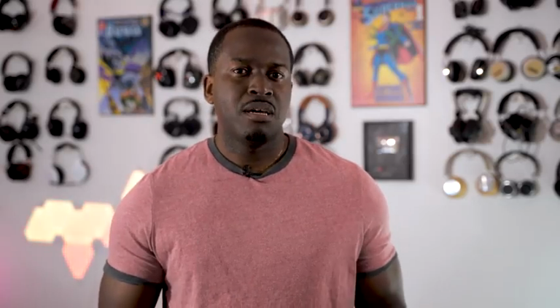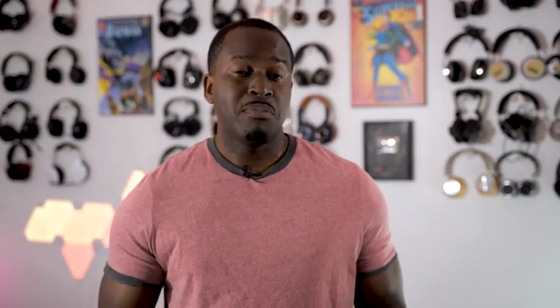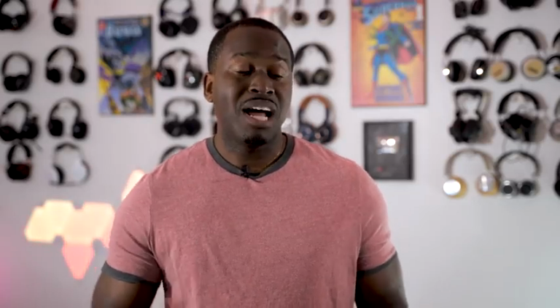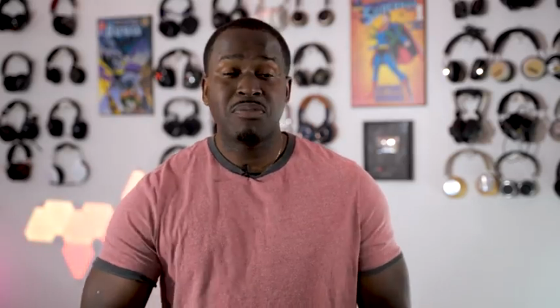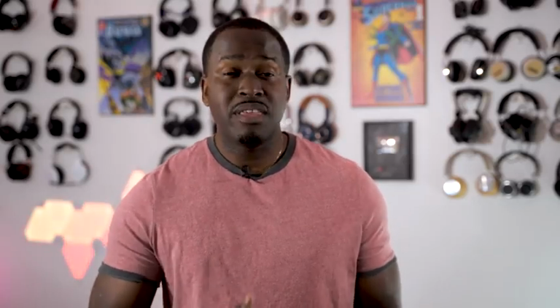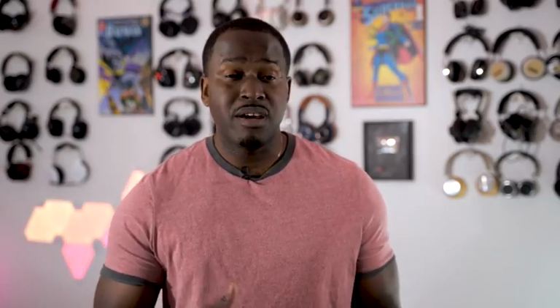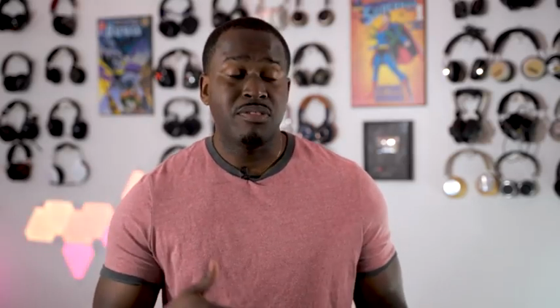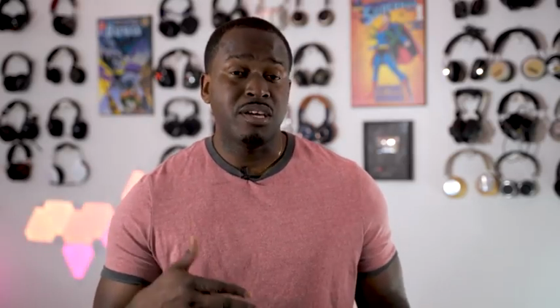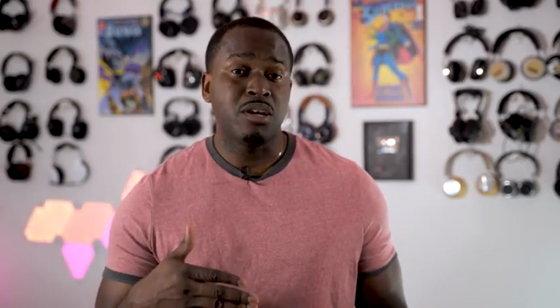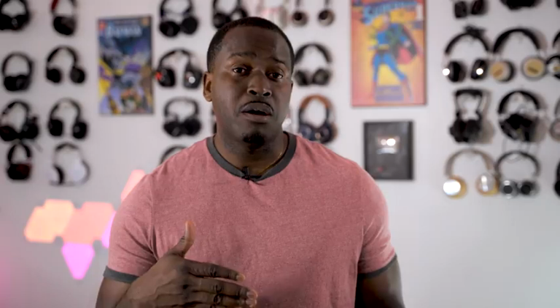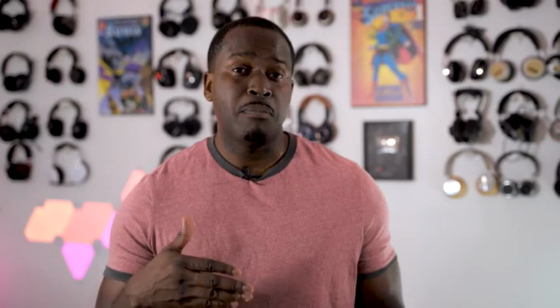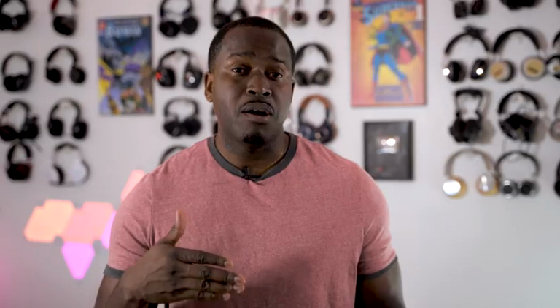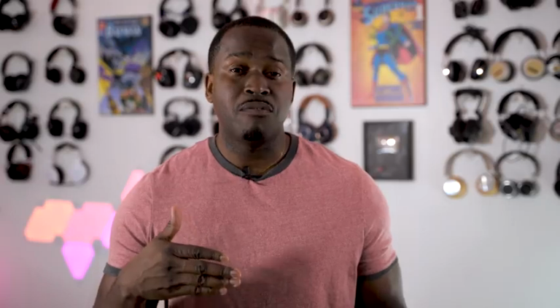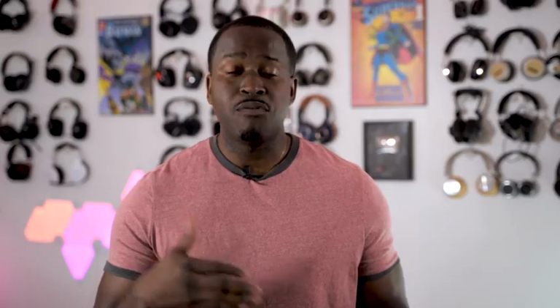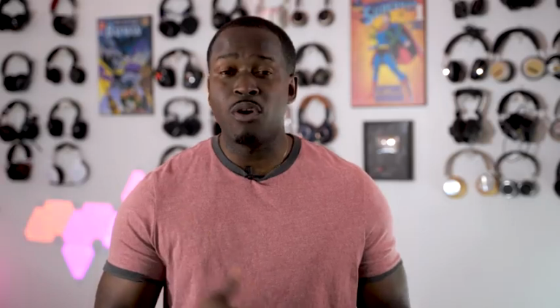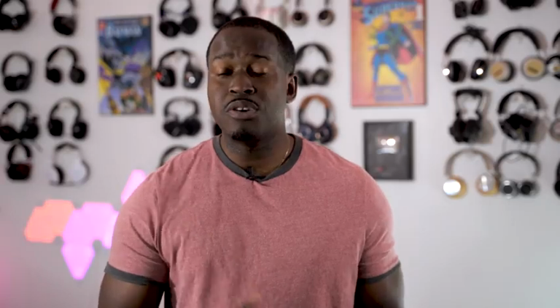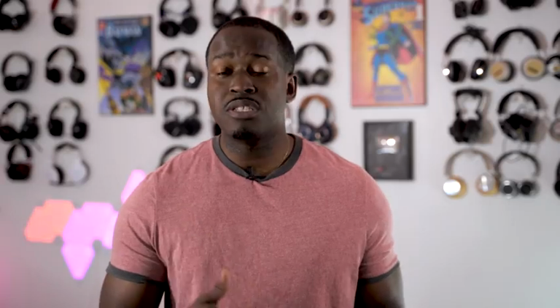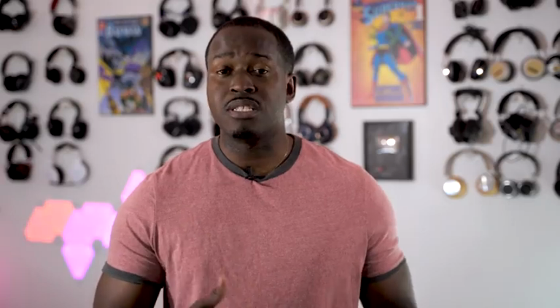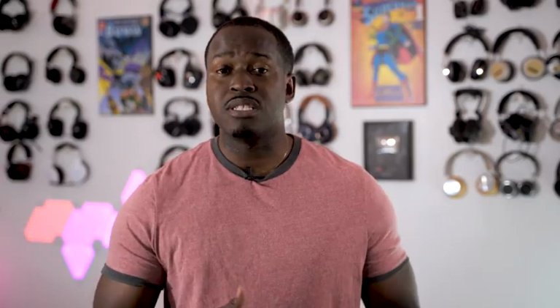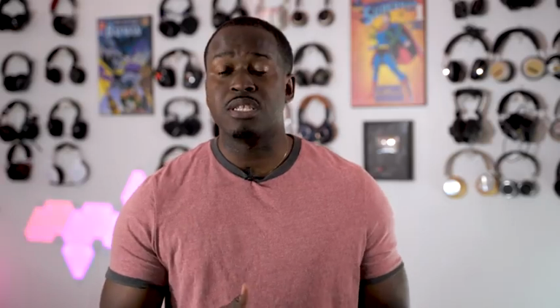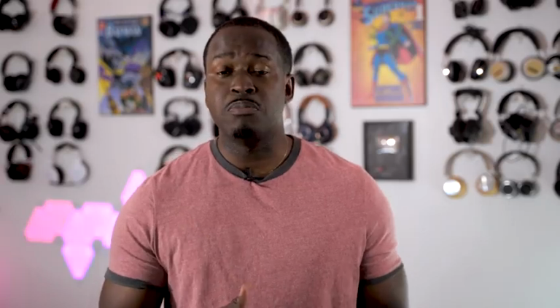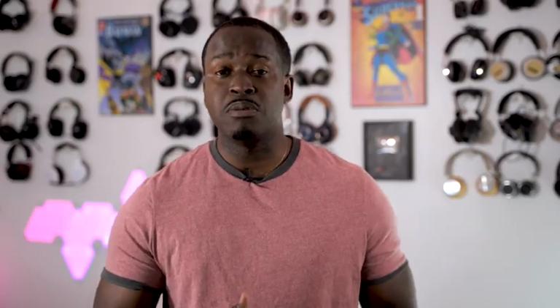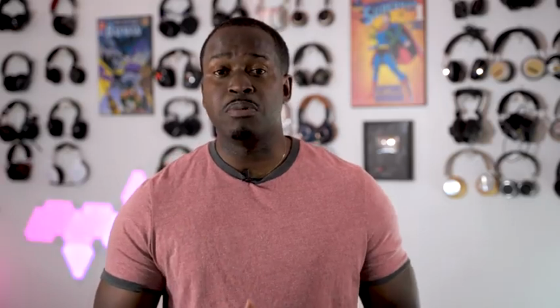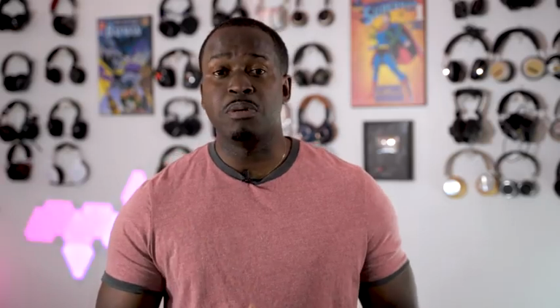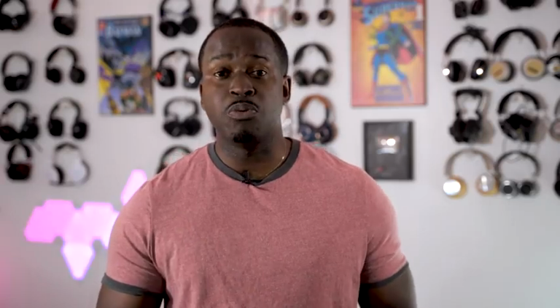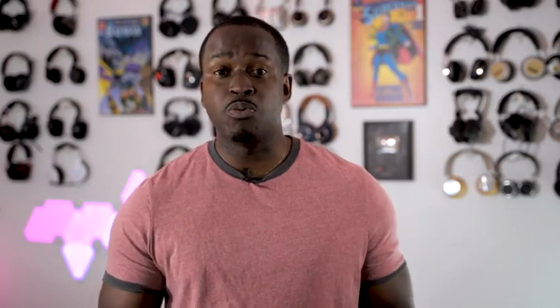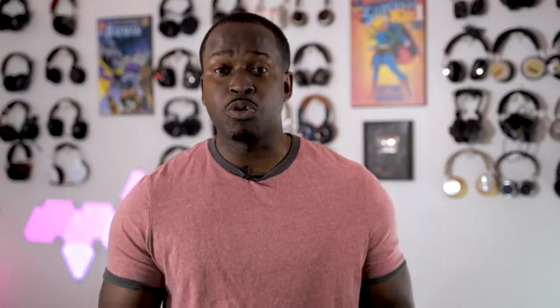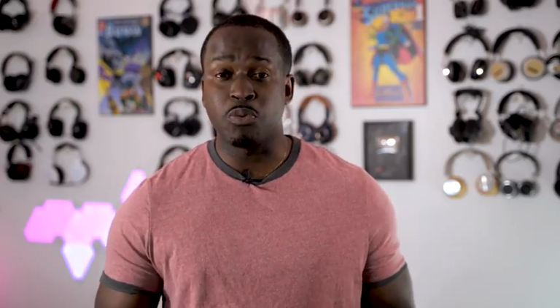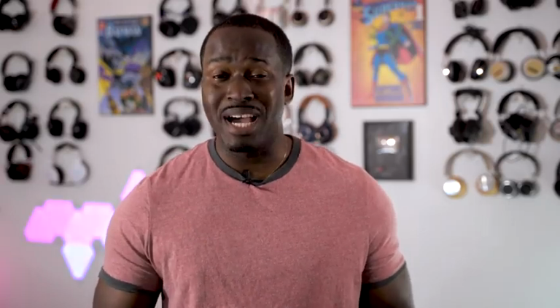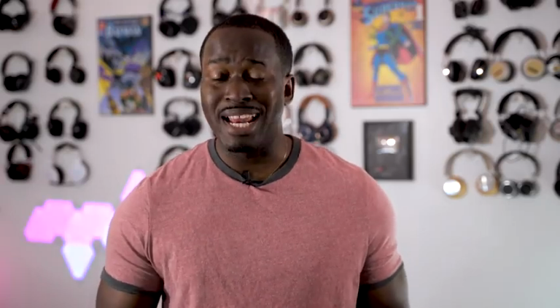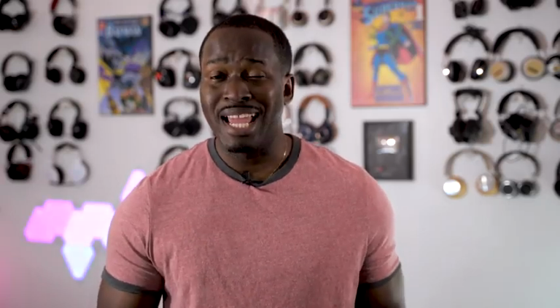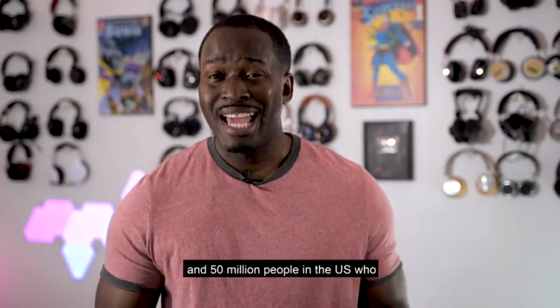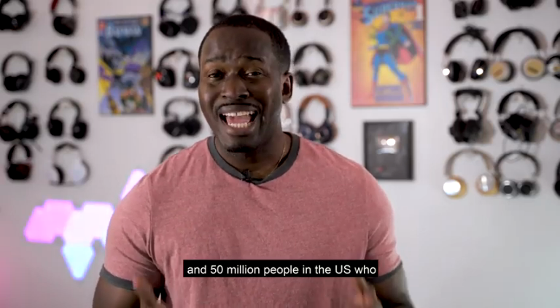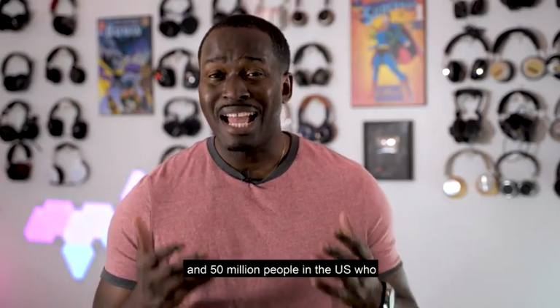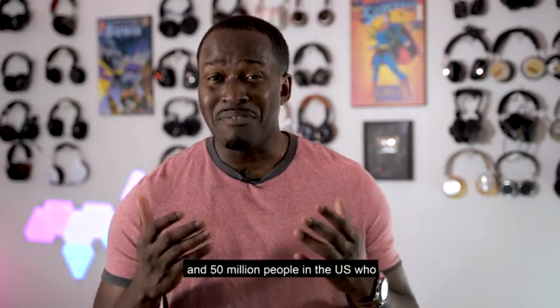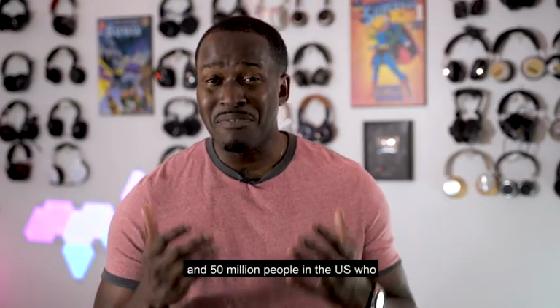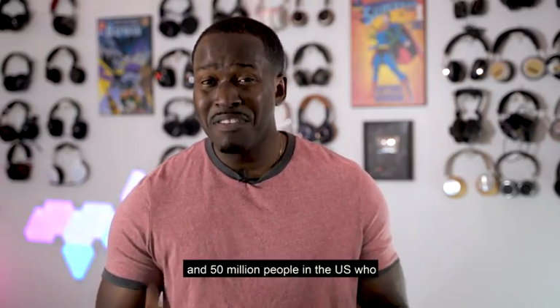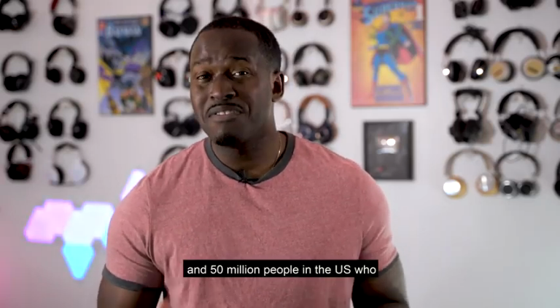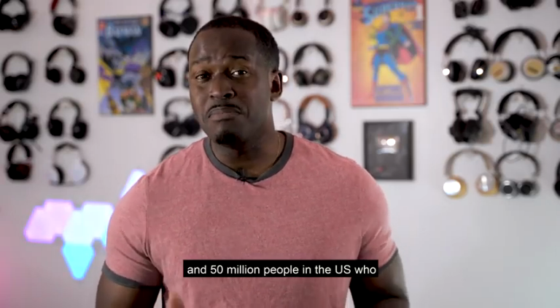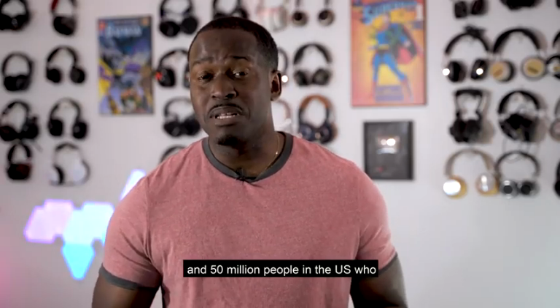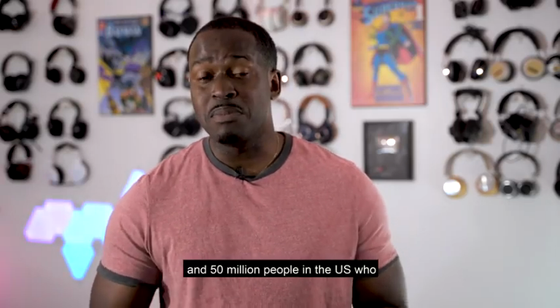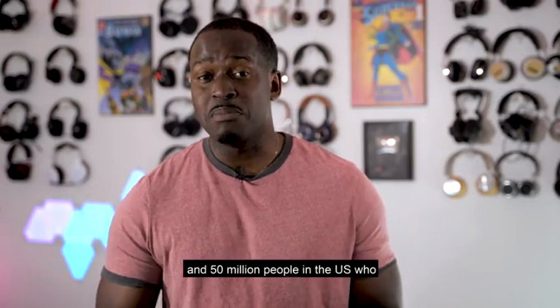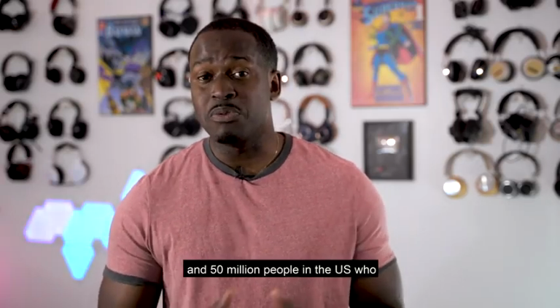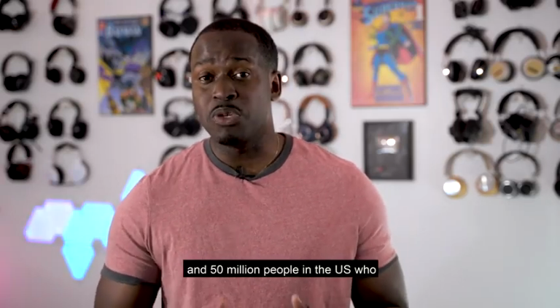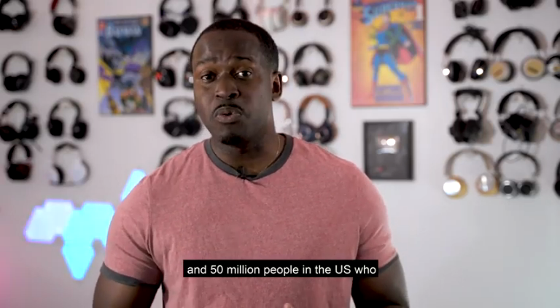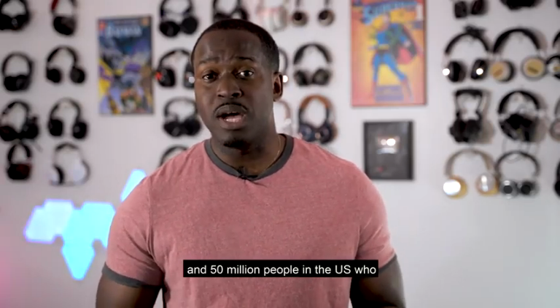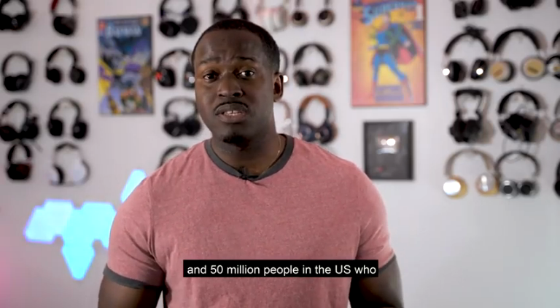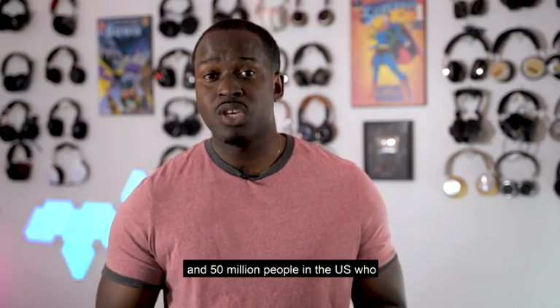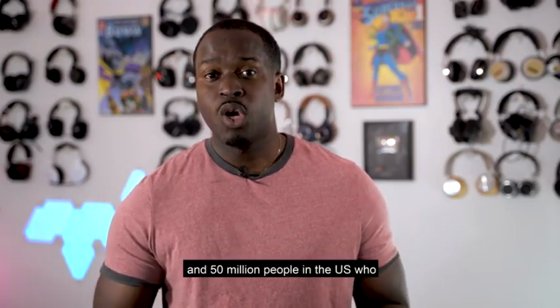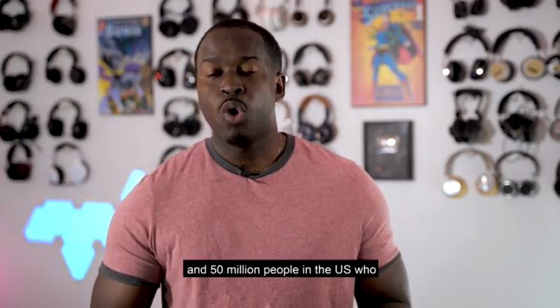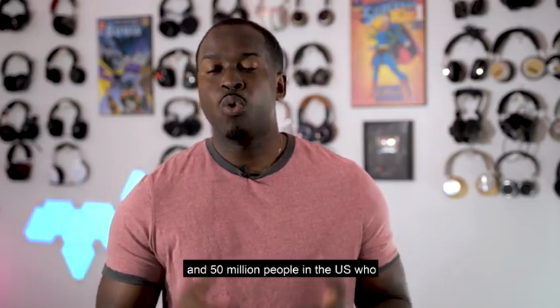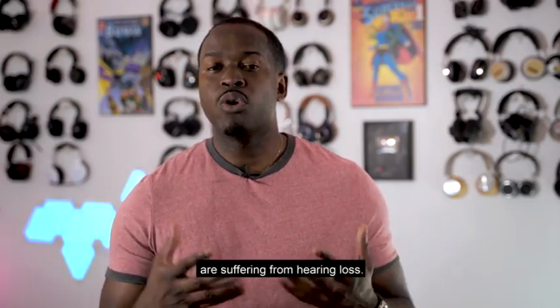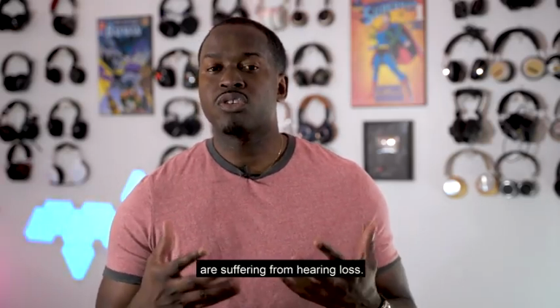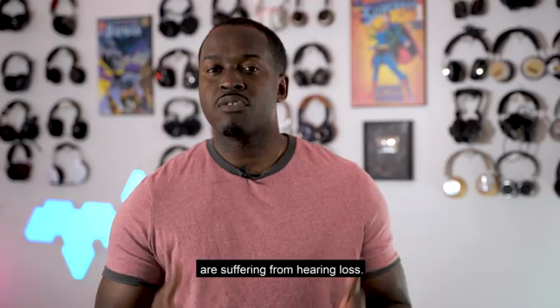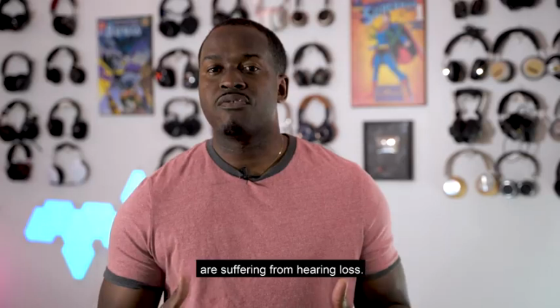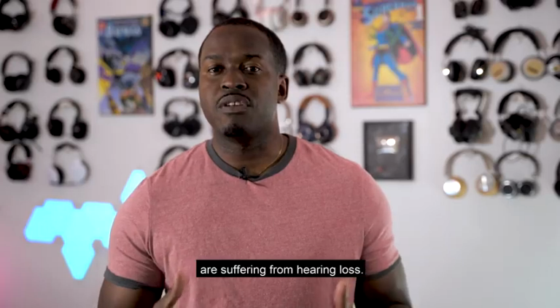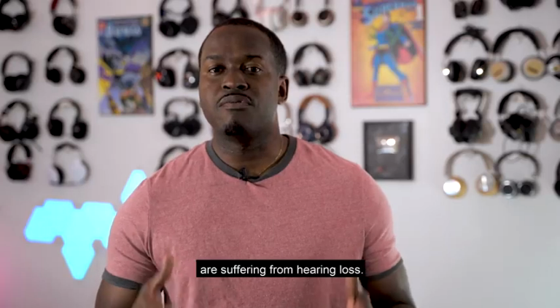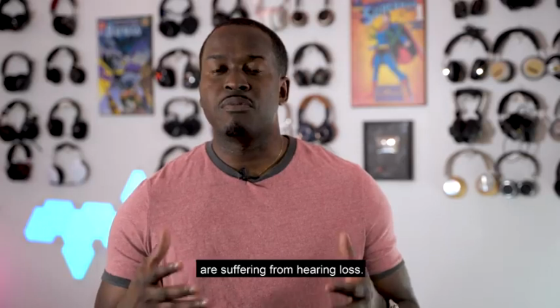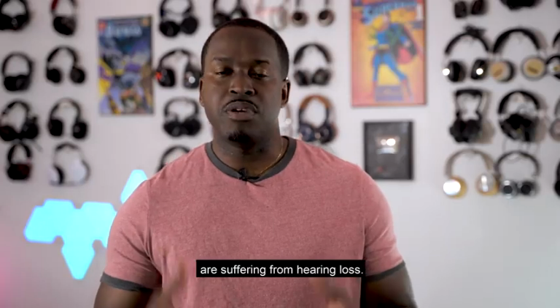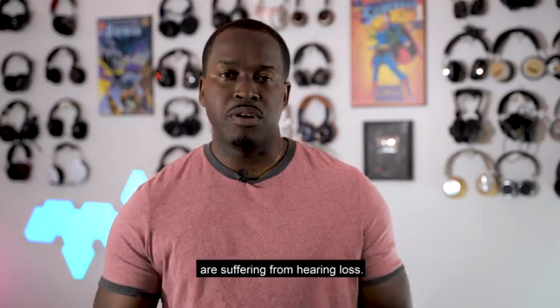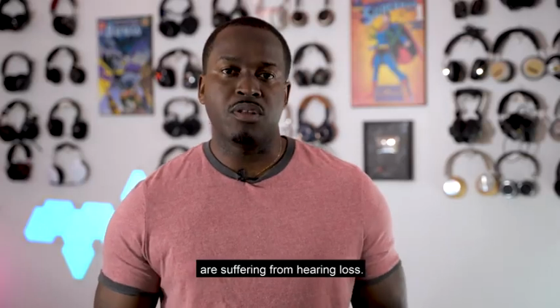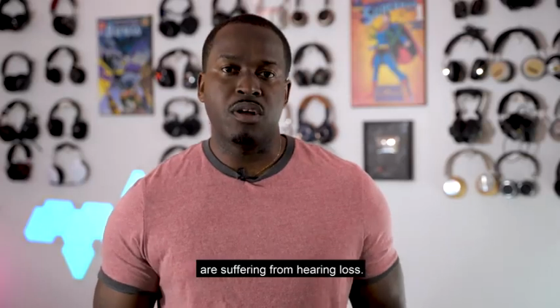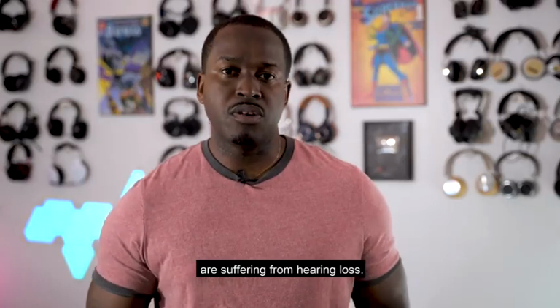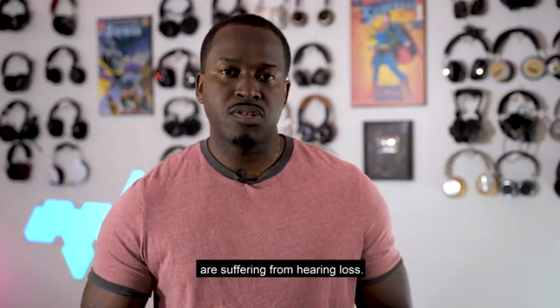Out there there are about 466 million people worldwide and 50 million people in the U.S. who are suffering from hearing loss.